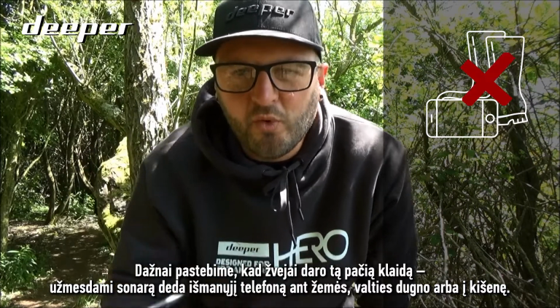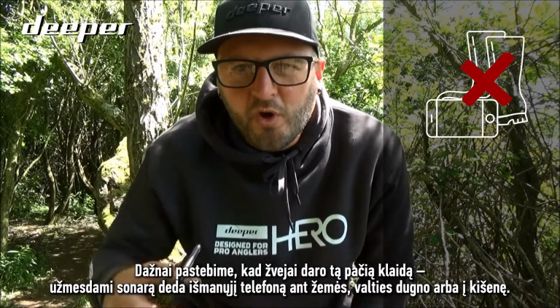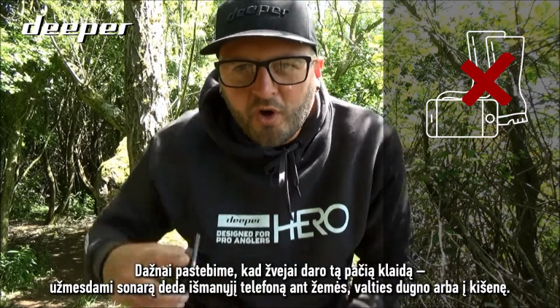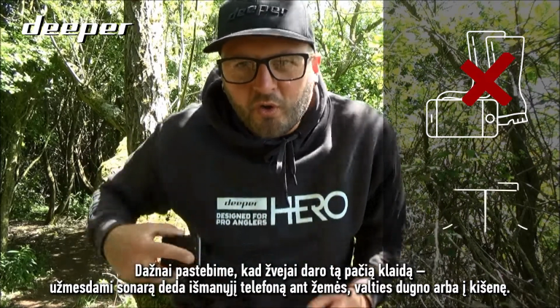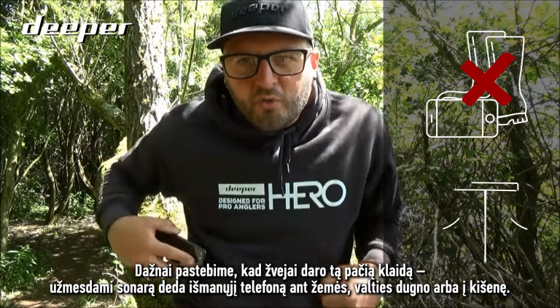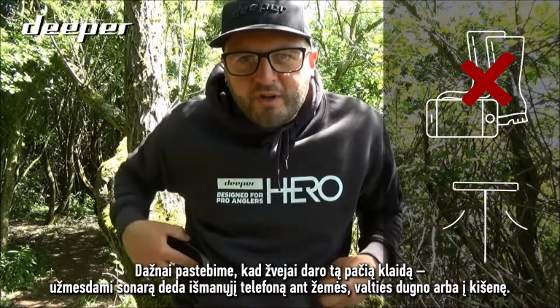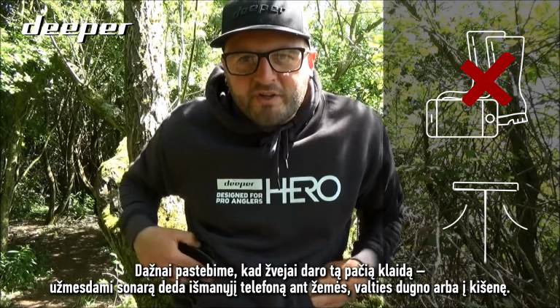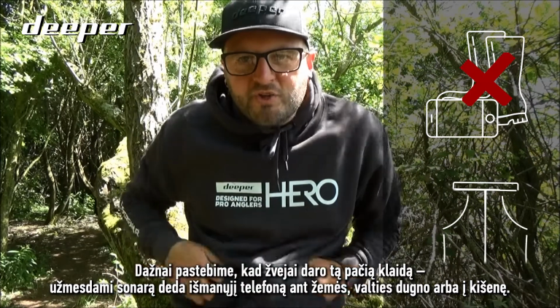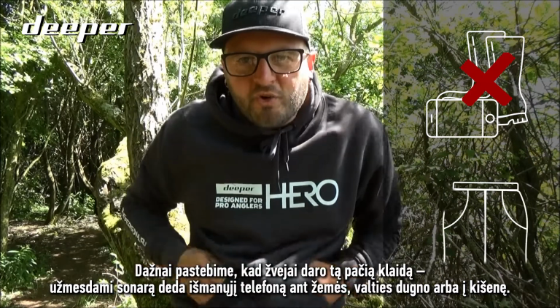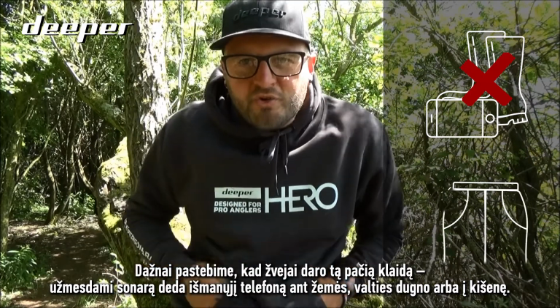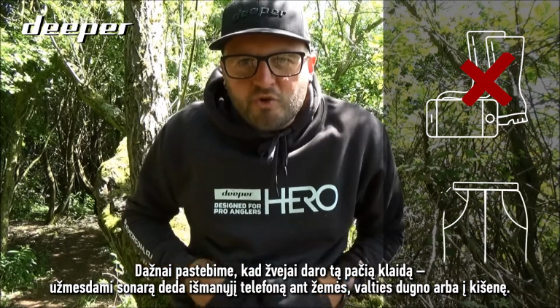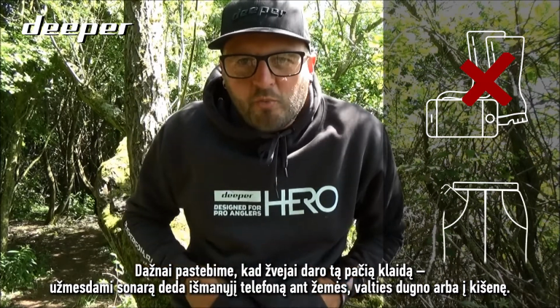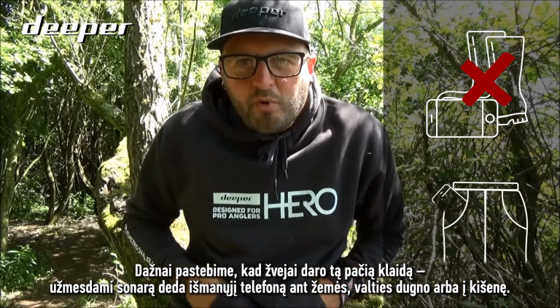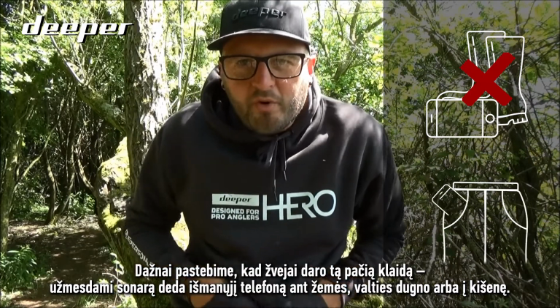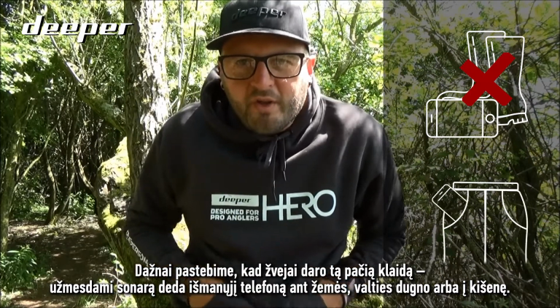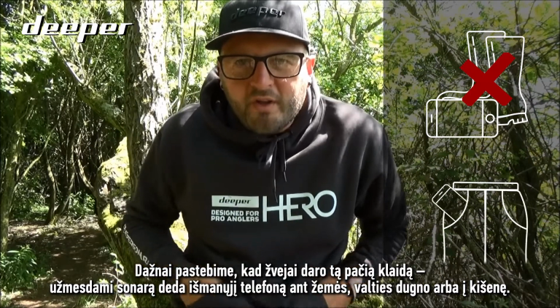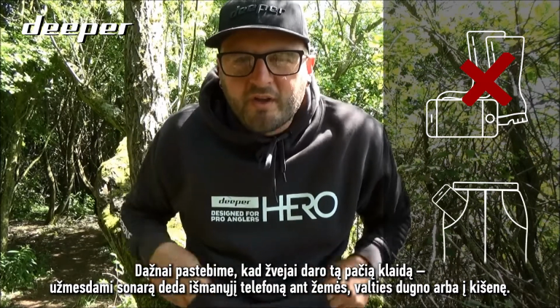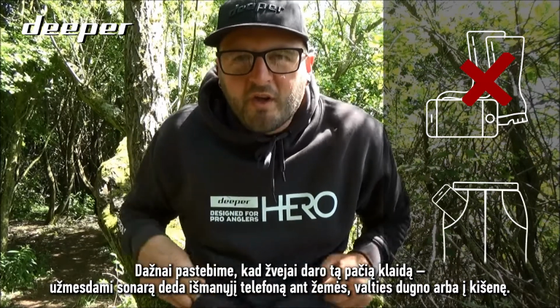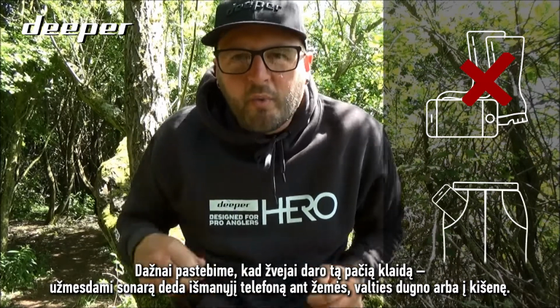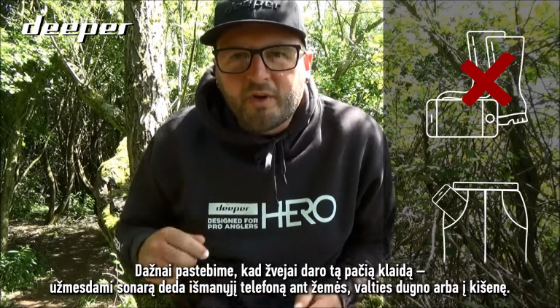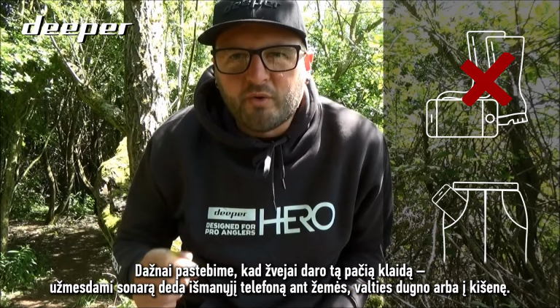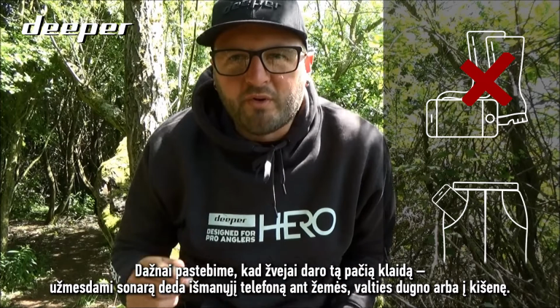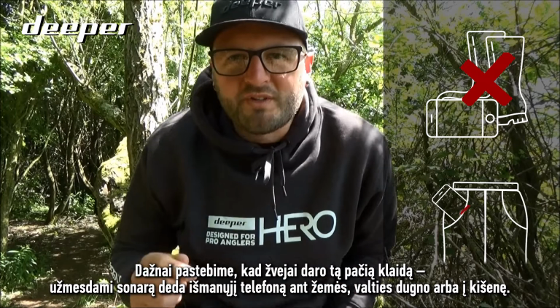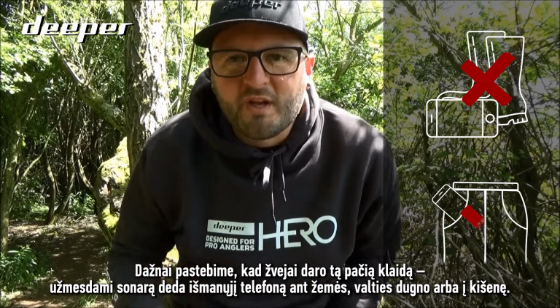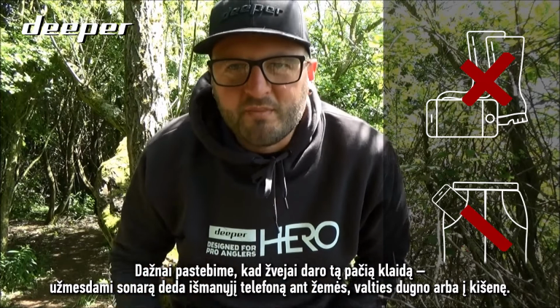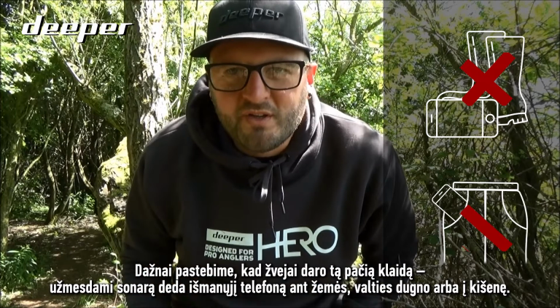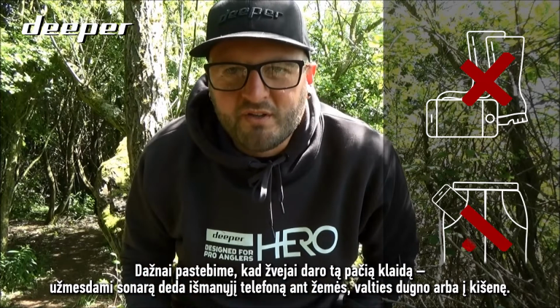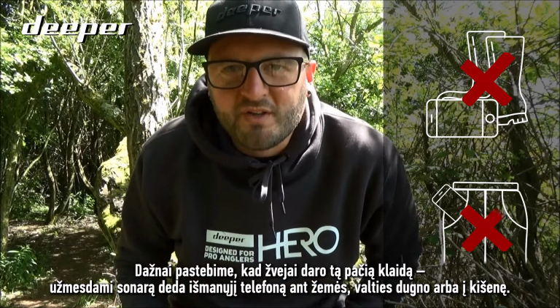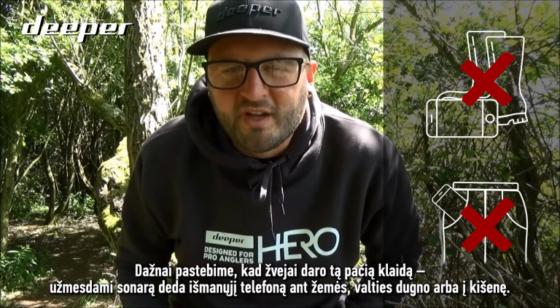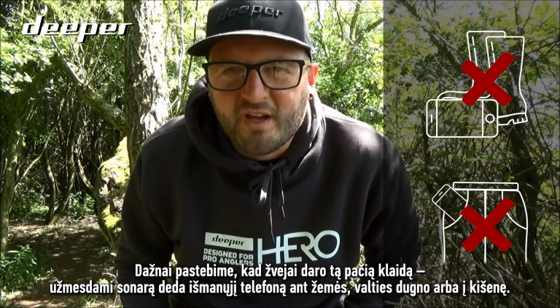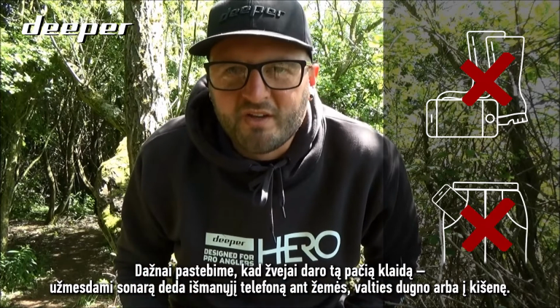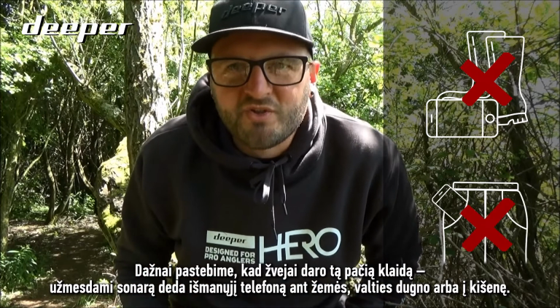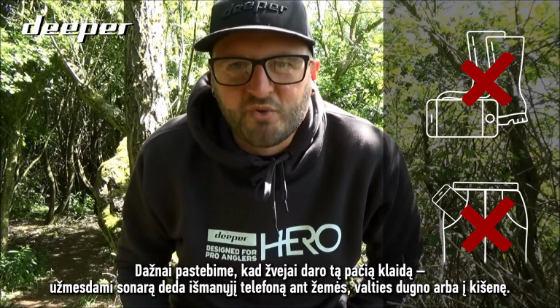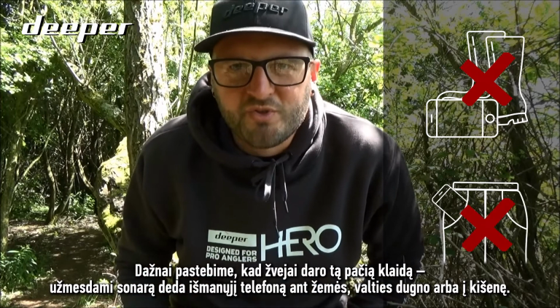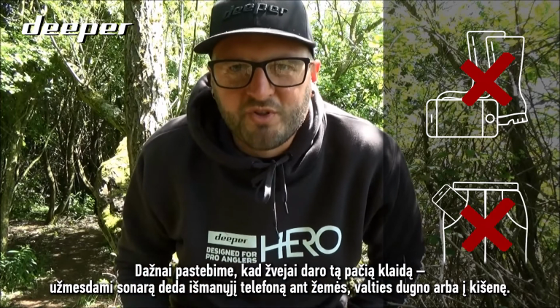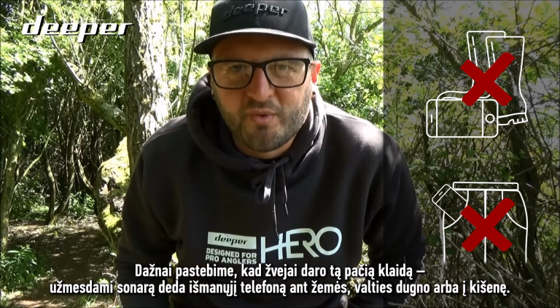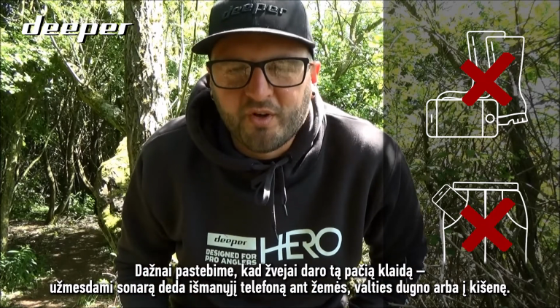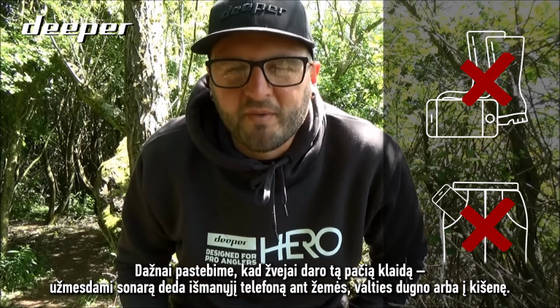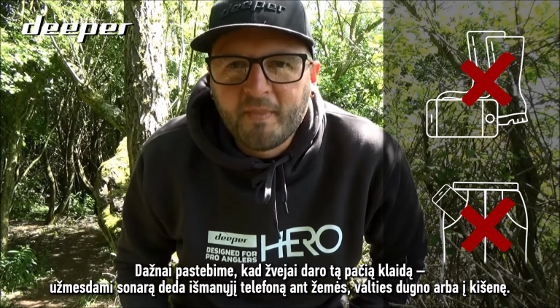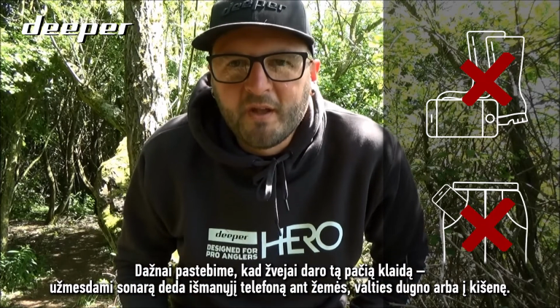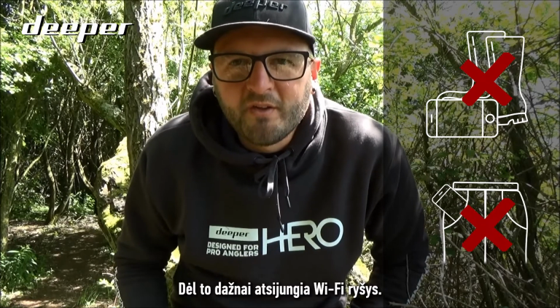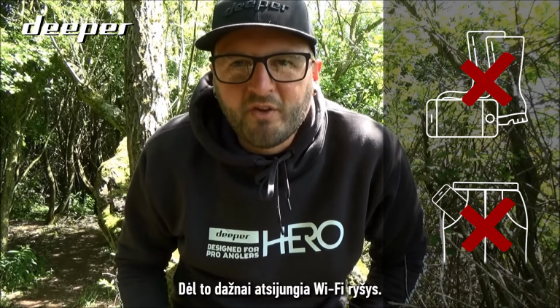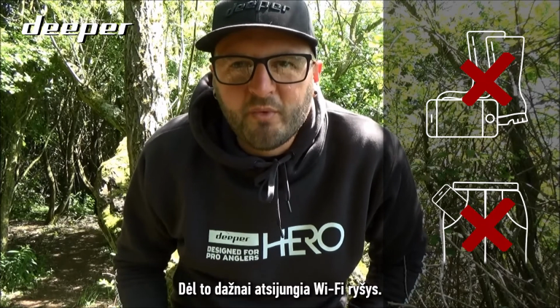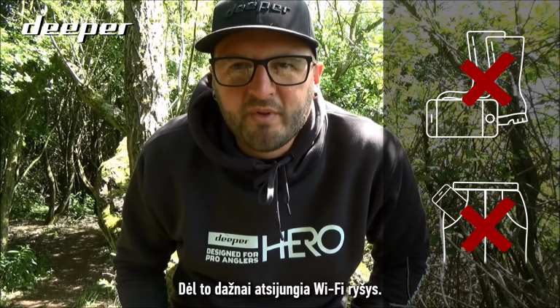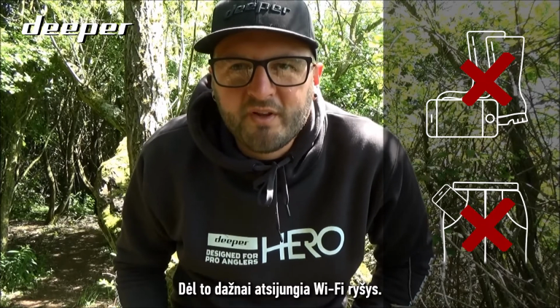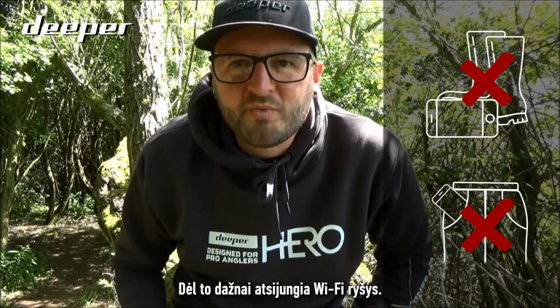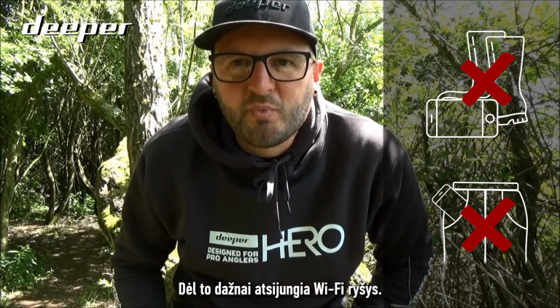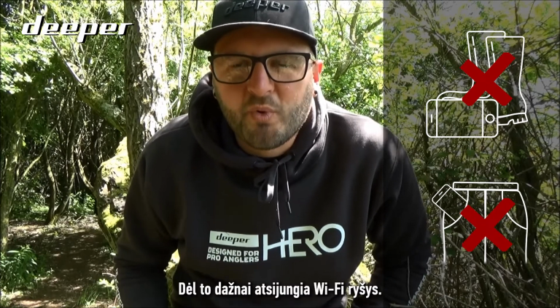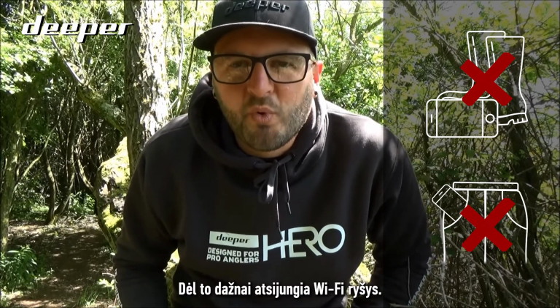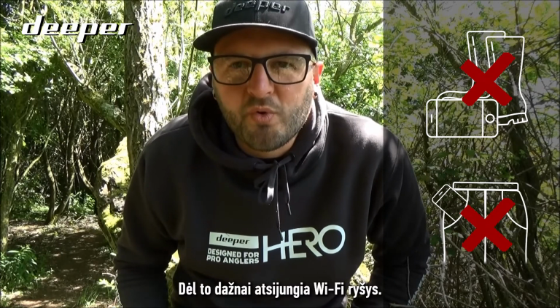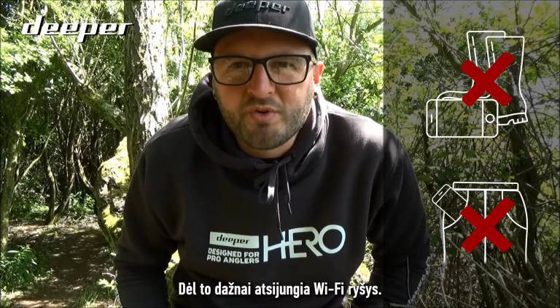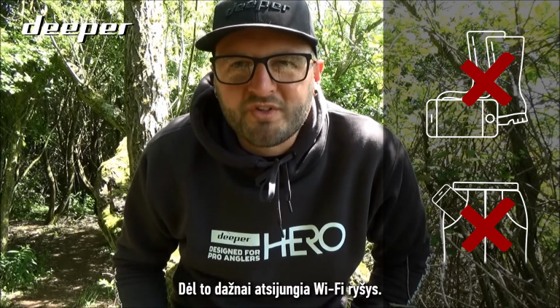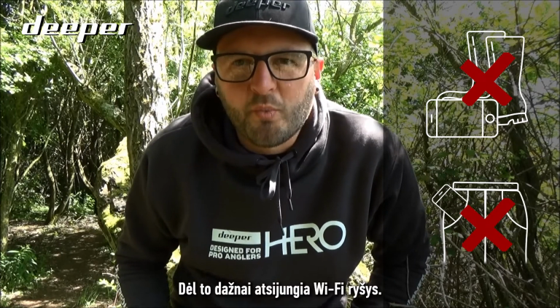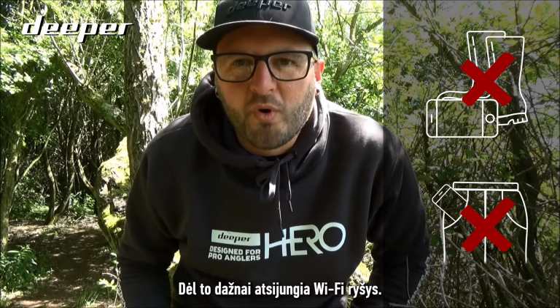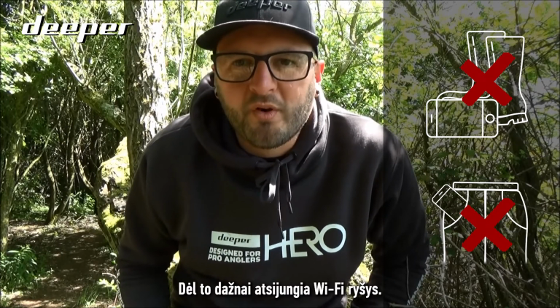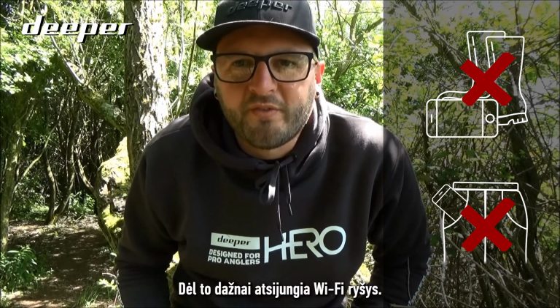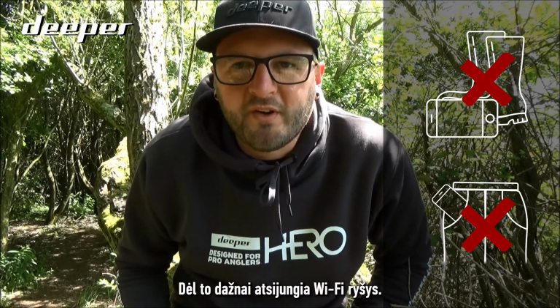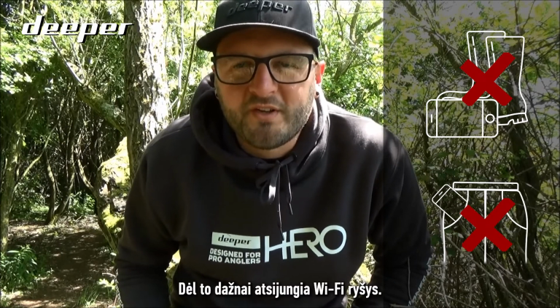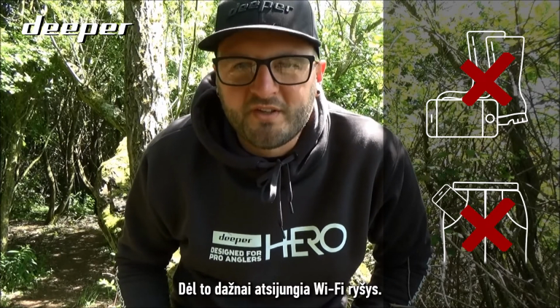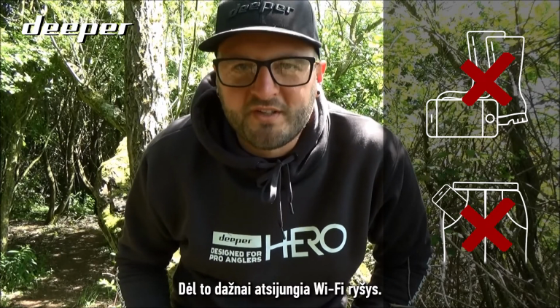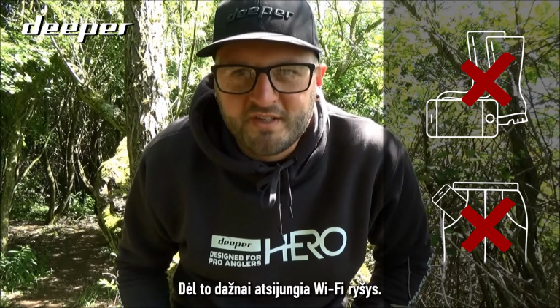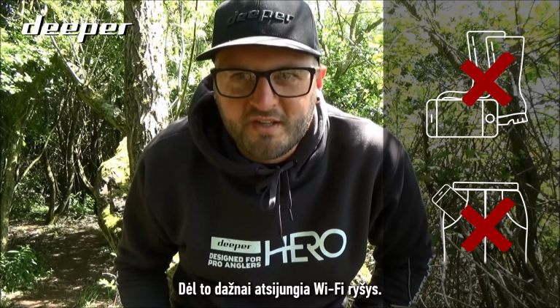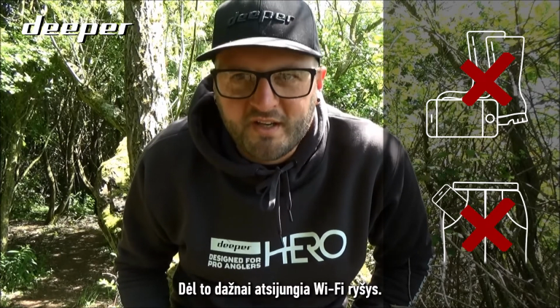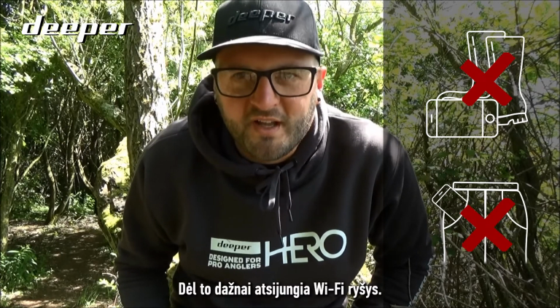or inside your pocket when you're attempting to cast your sonar. Doing this will cause the Wi-Fi to disconnect.